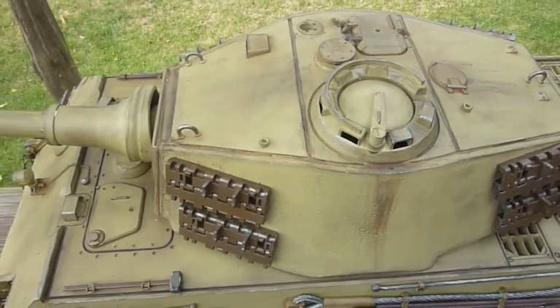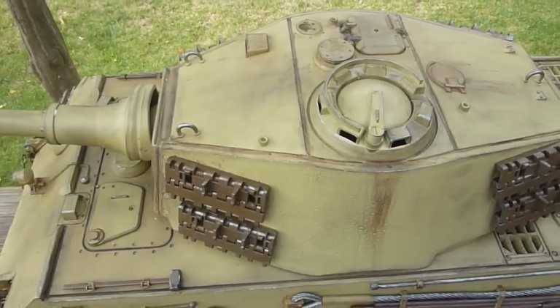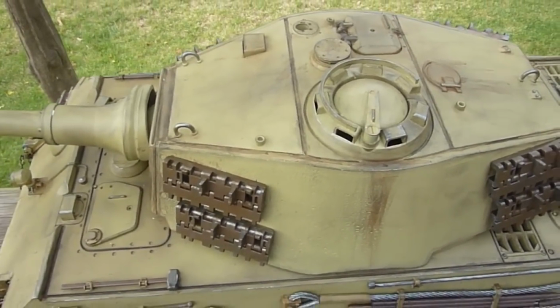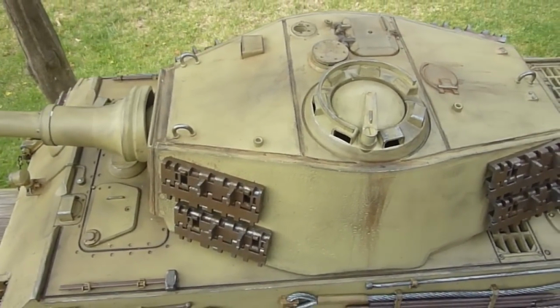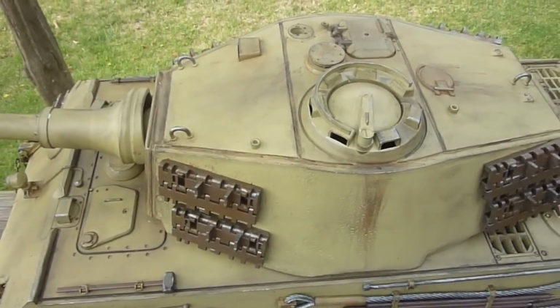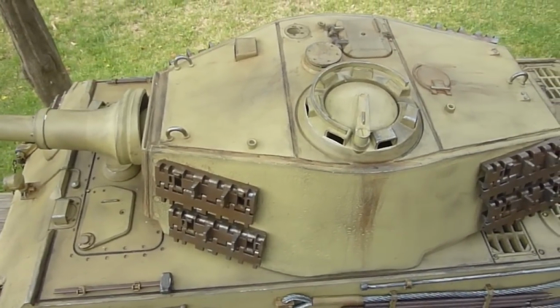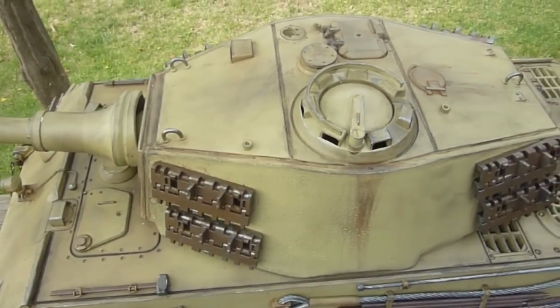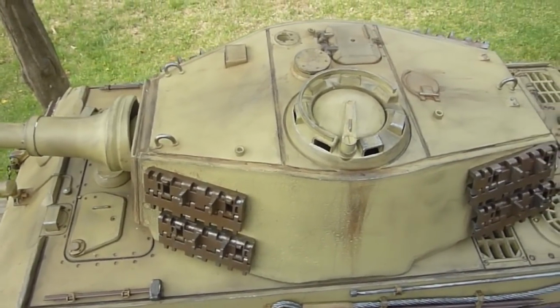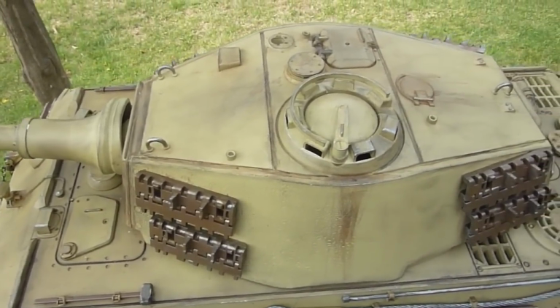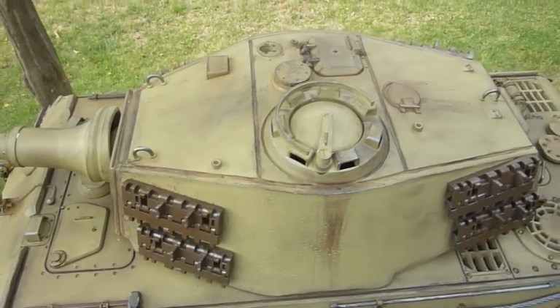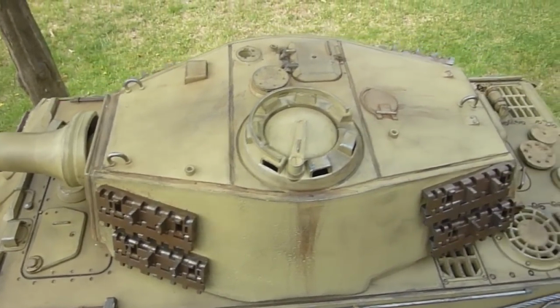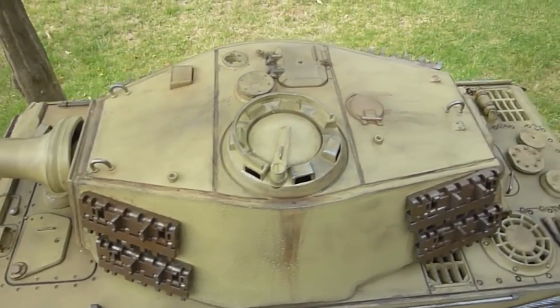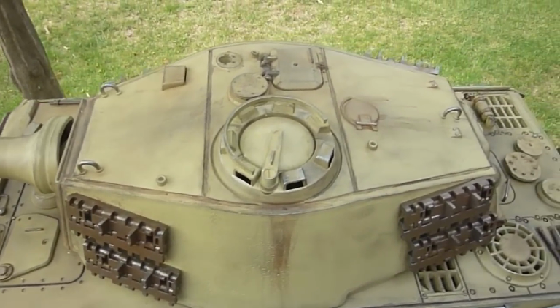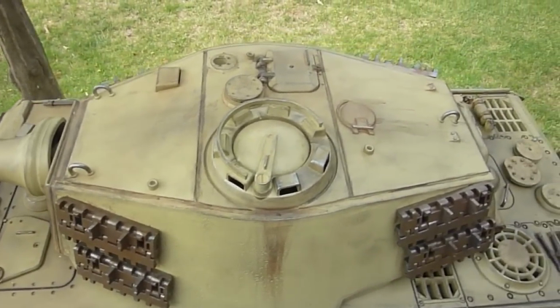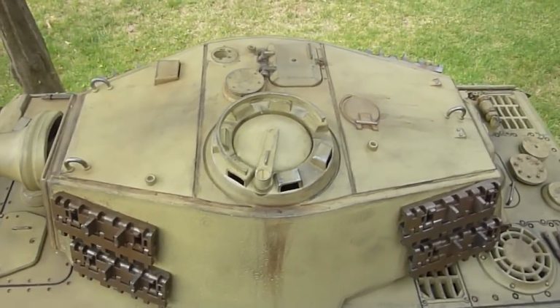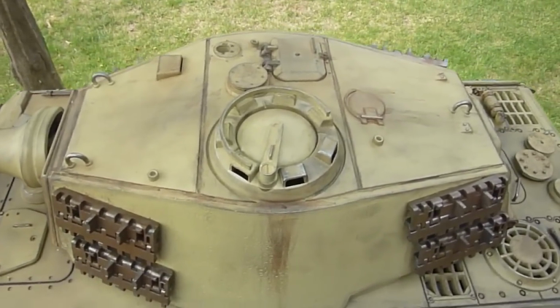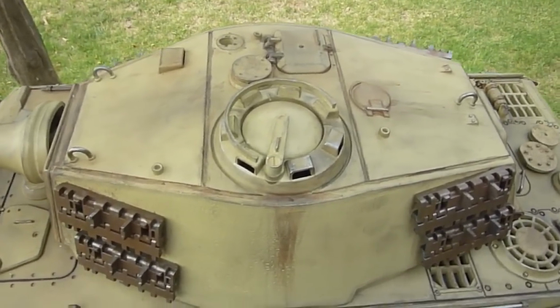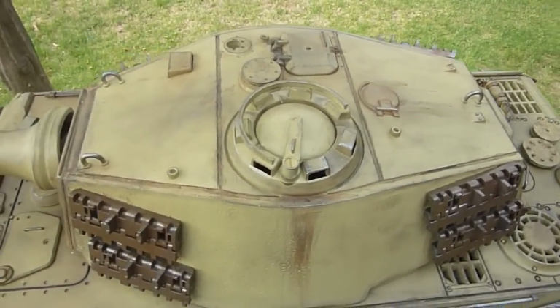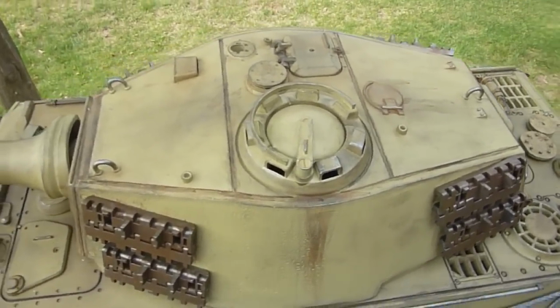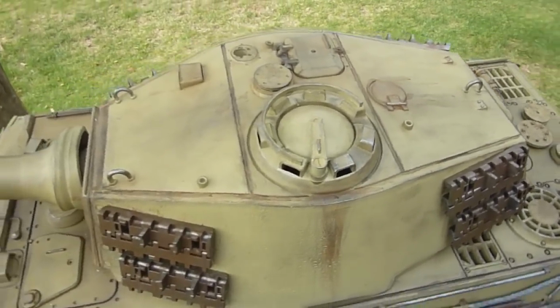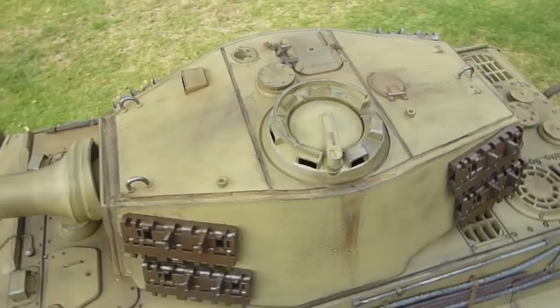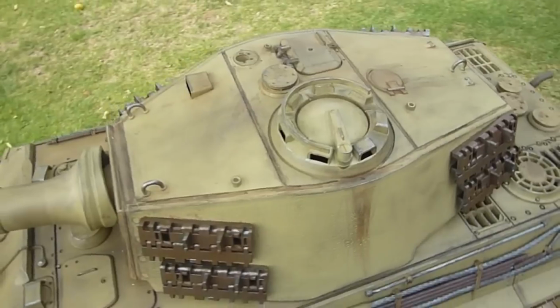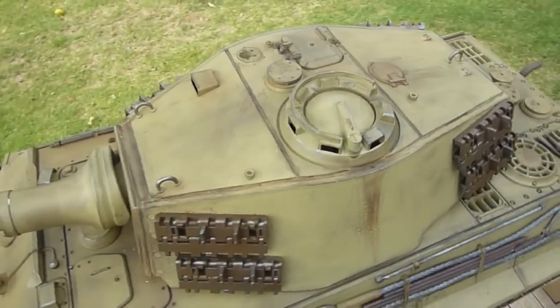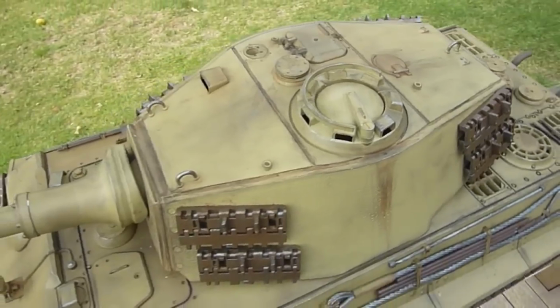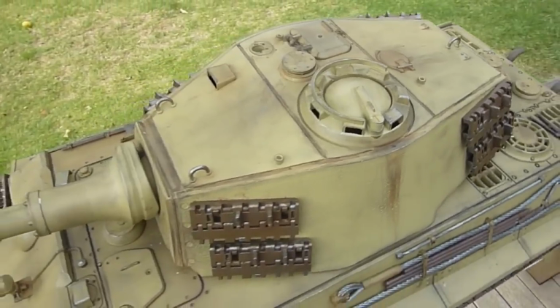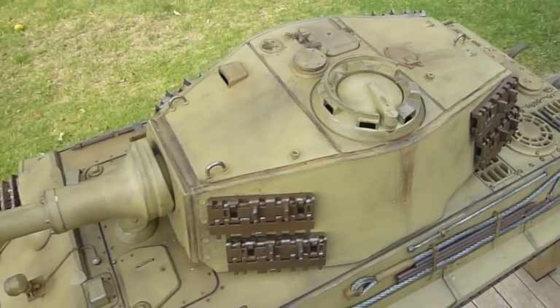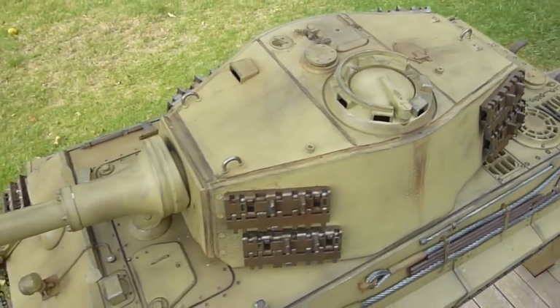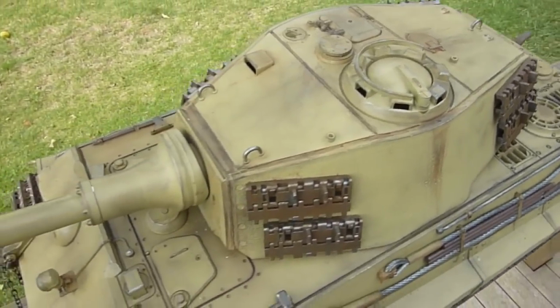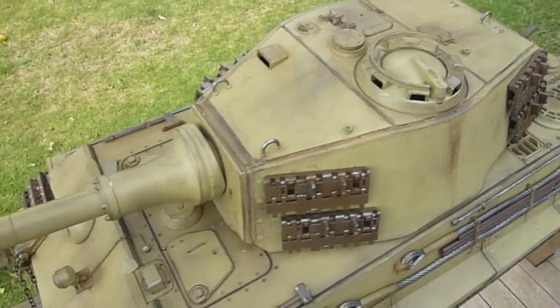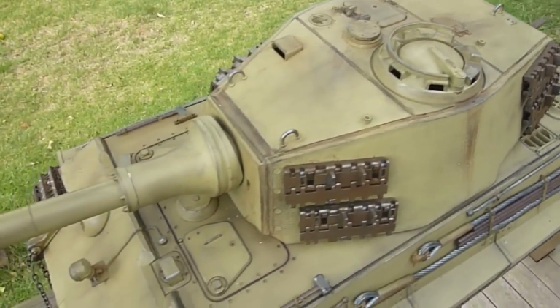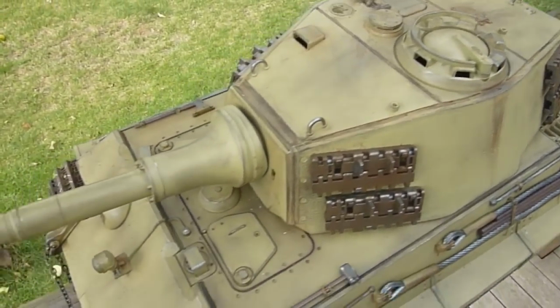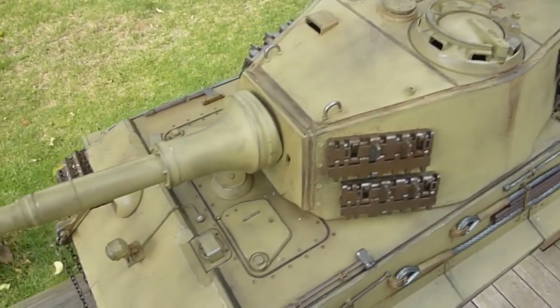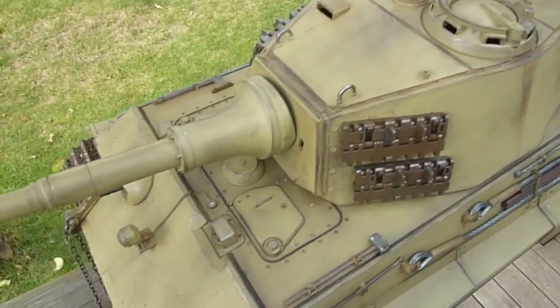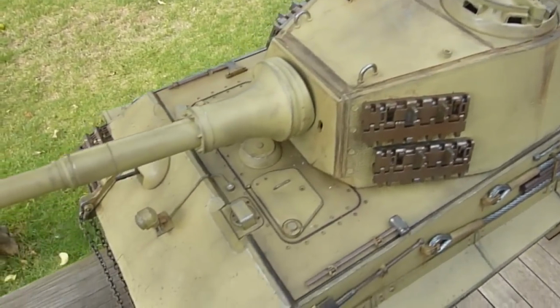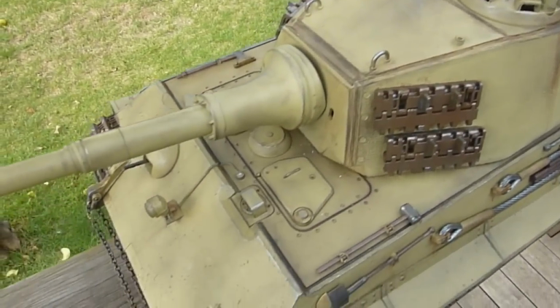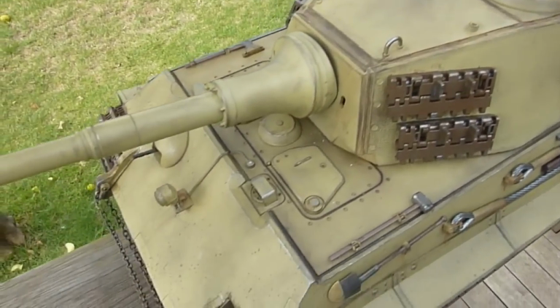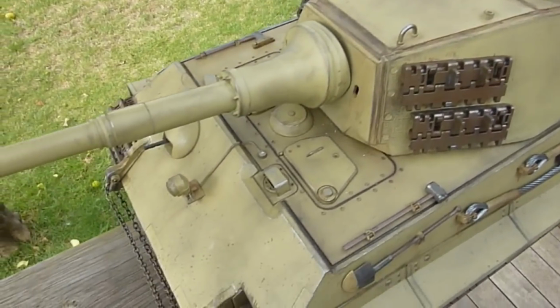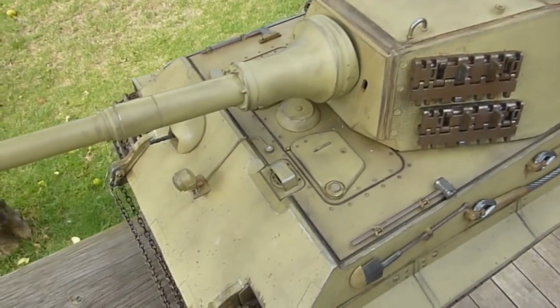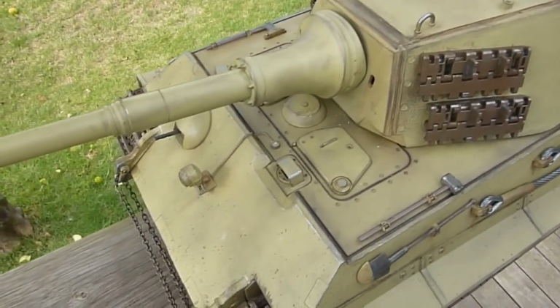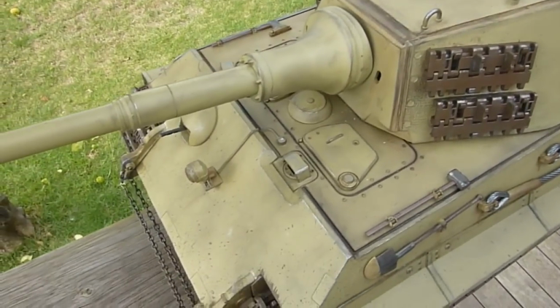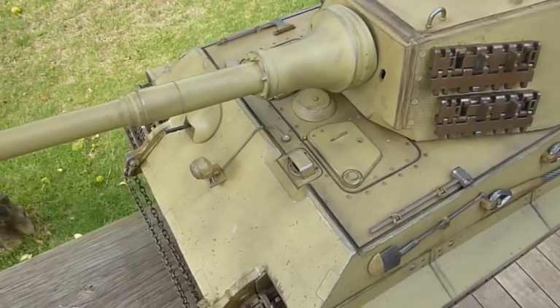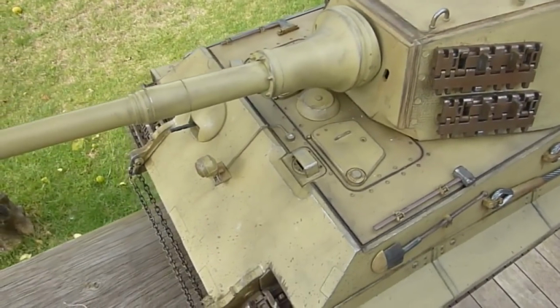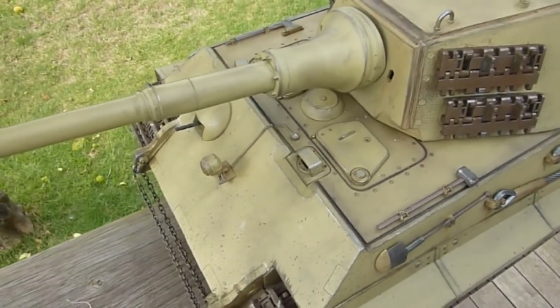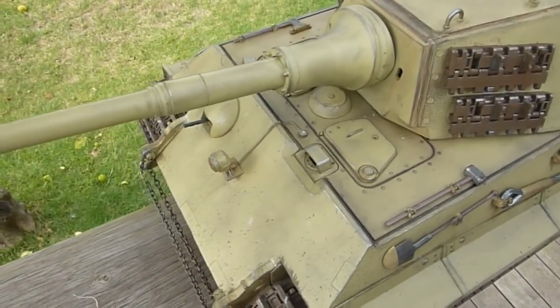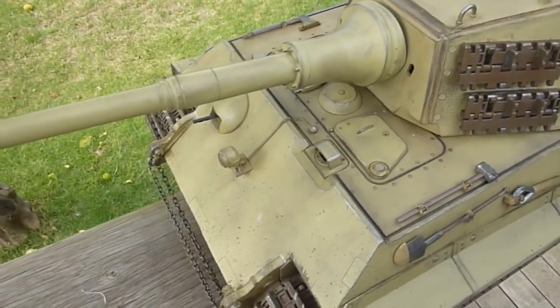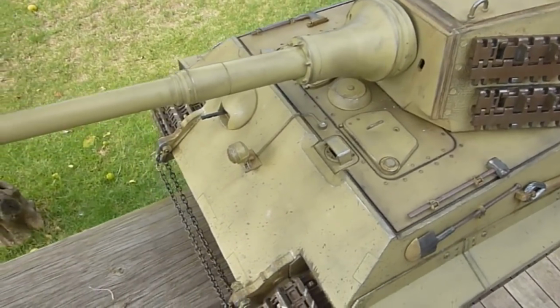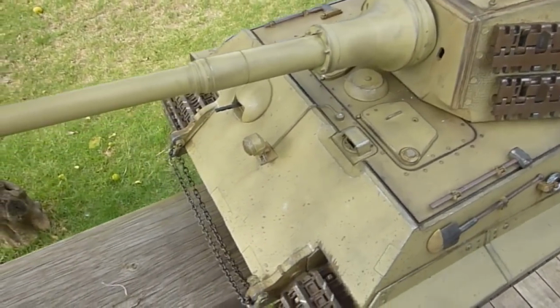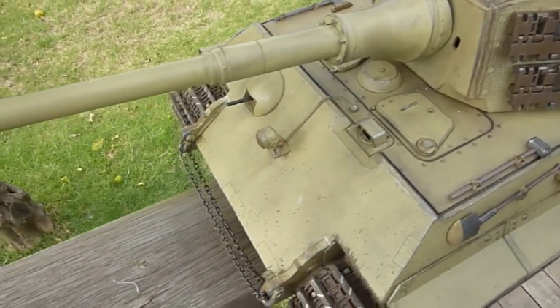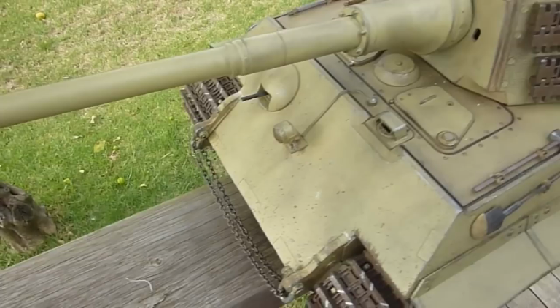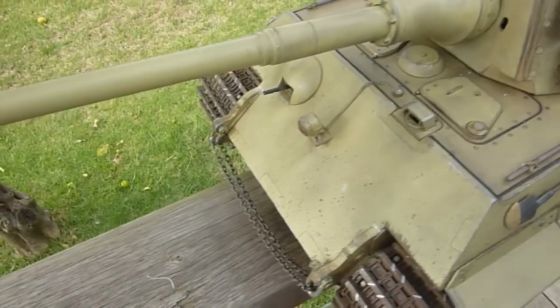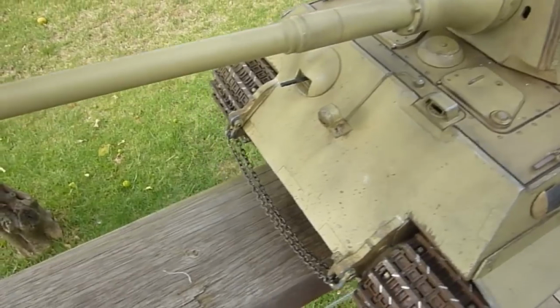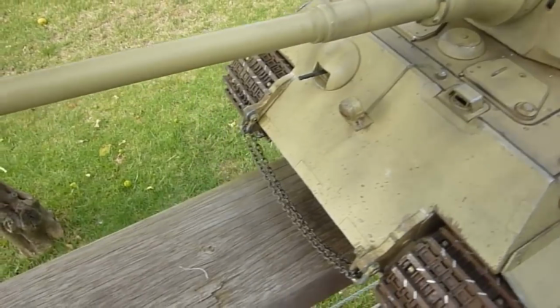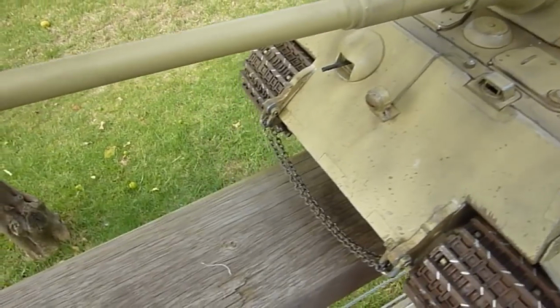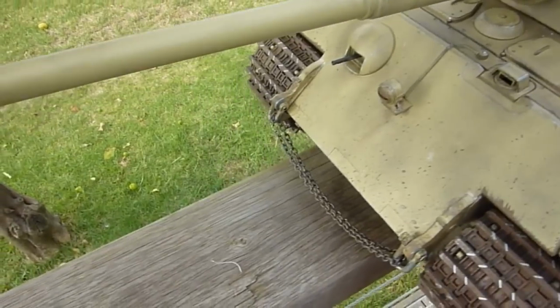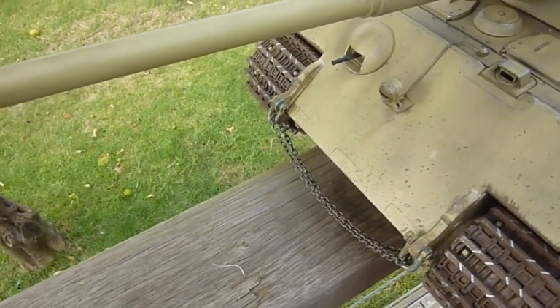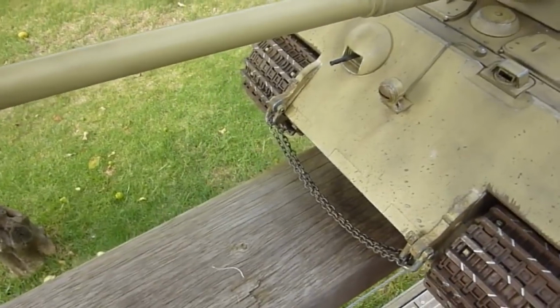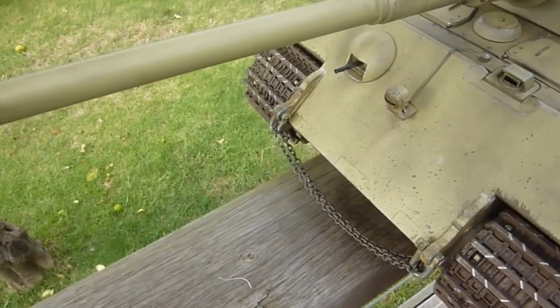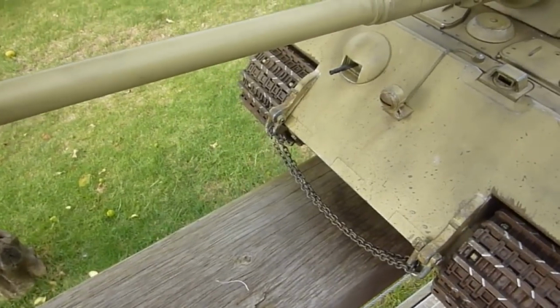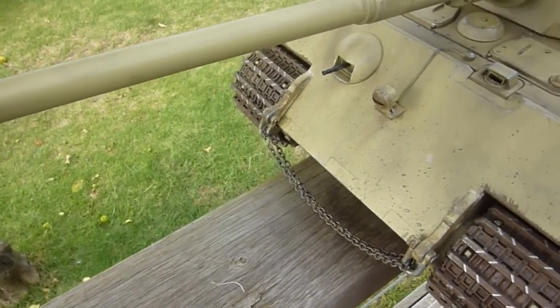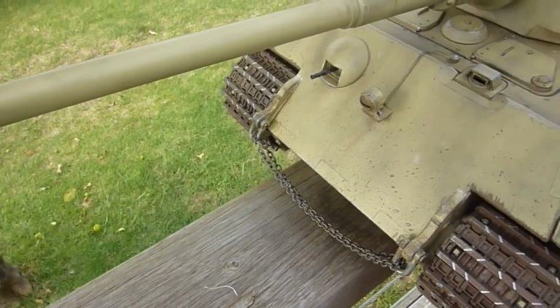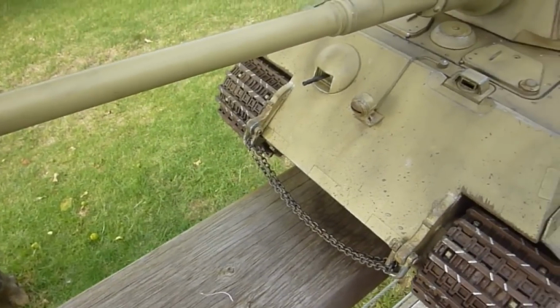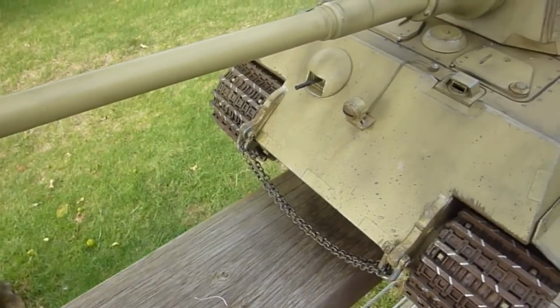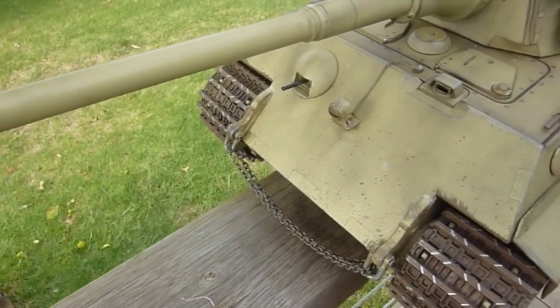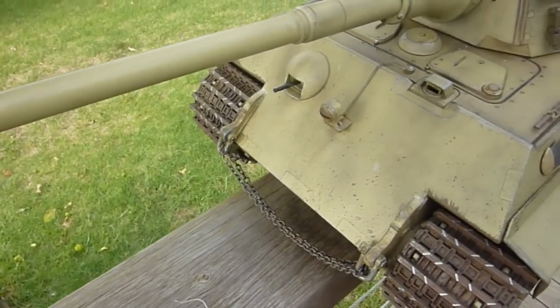So I'm pretty satisfied with it, pretty happy with how it turned out. Let me know what you guys think in the comments.